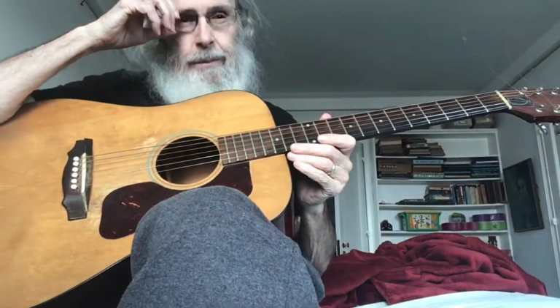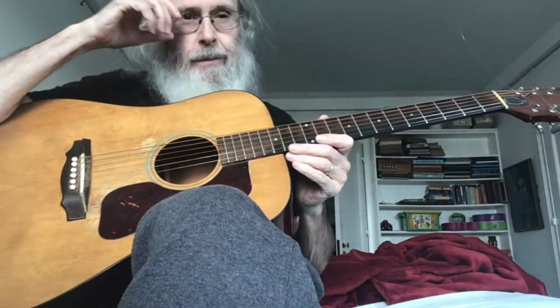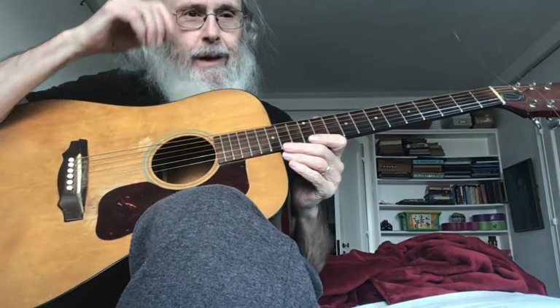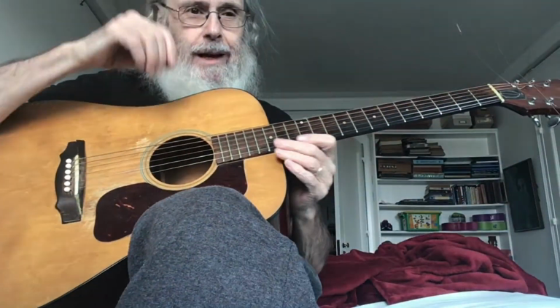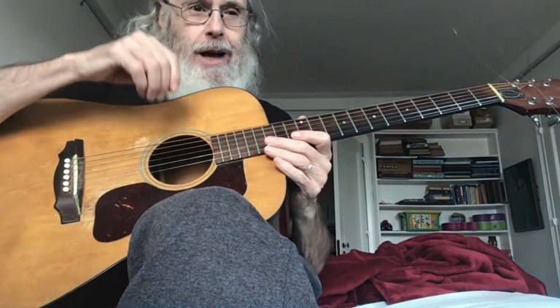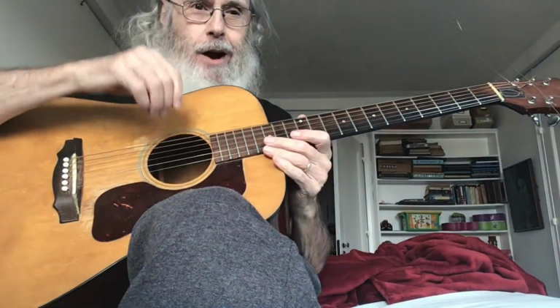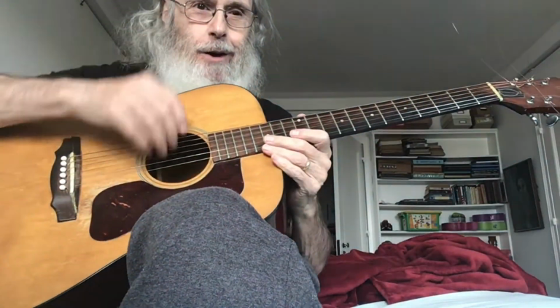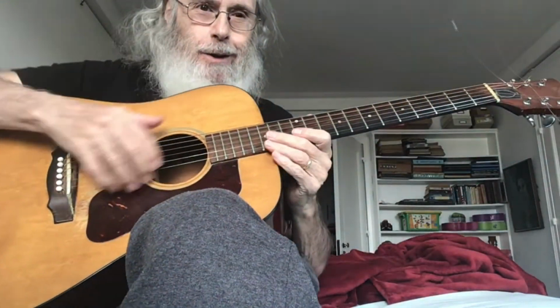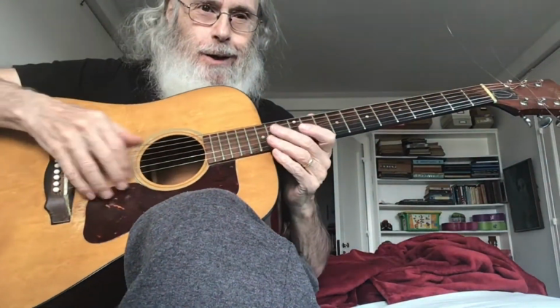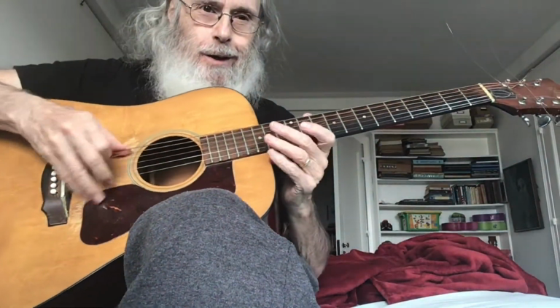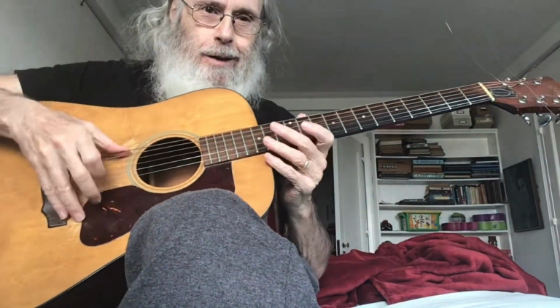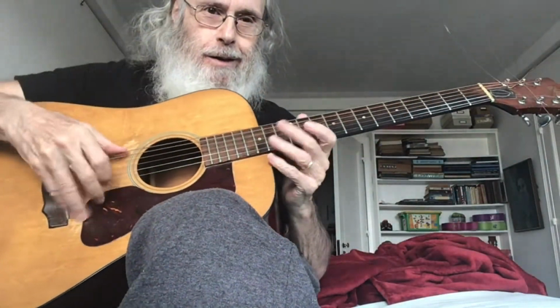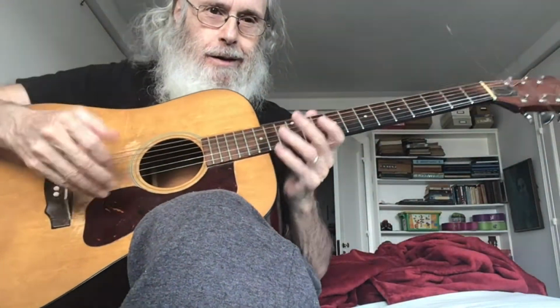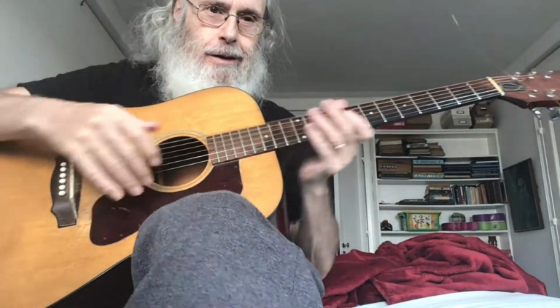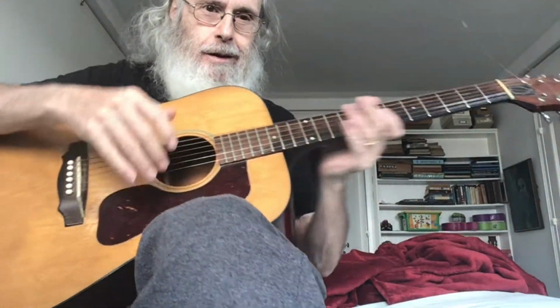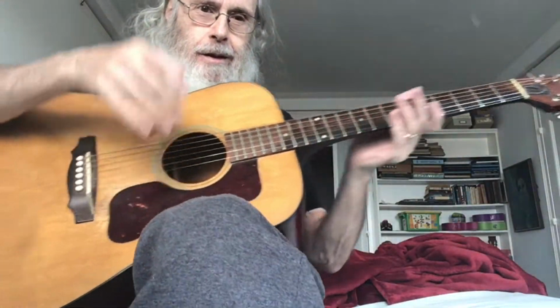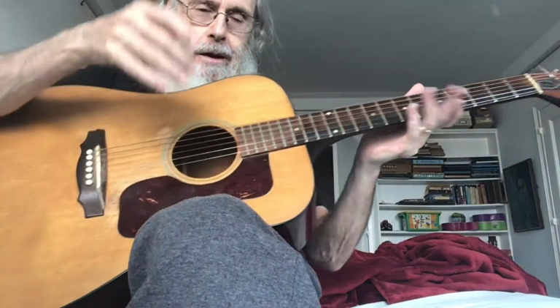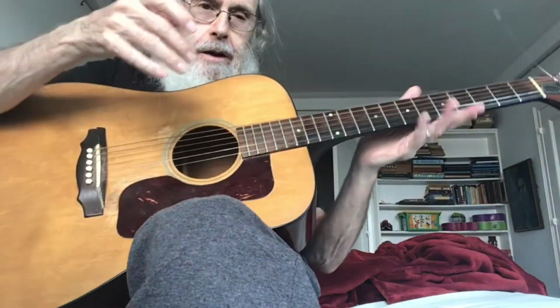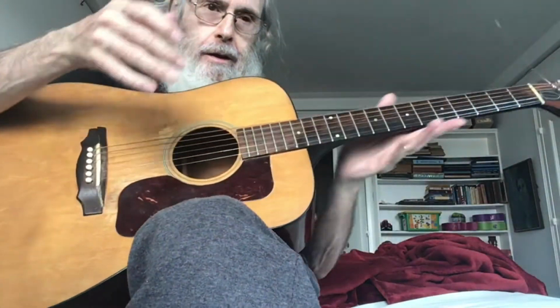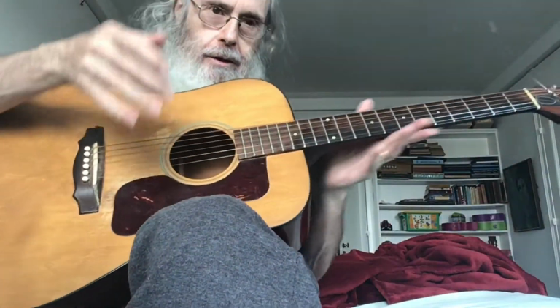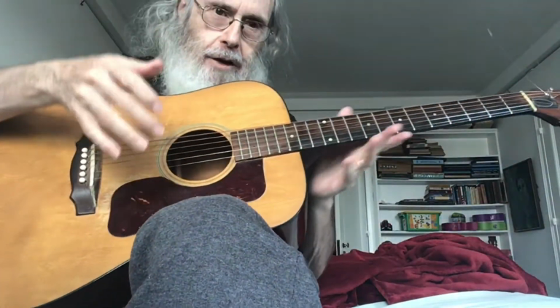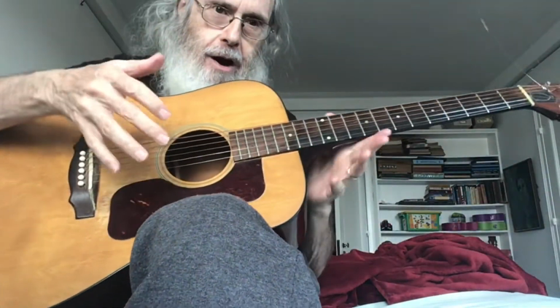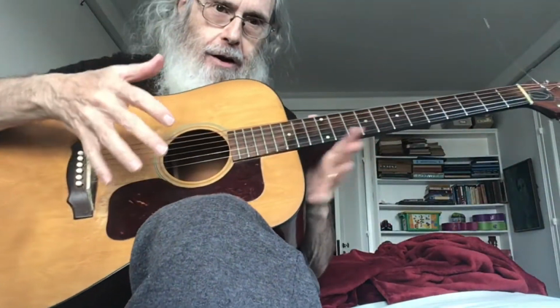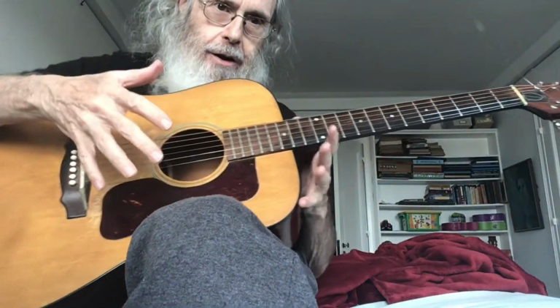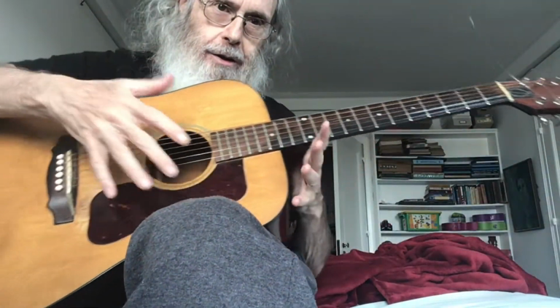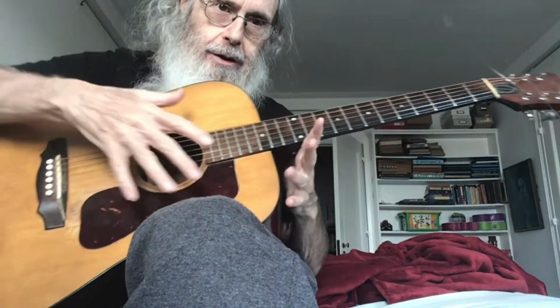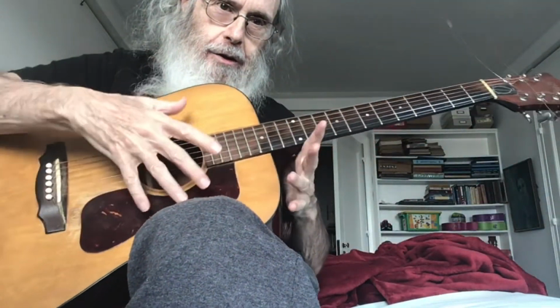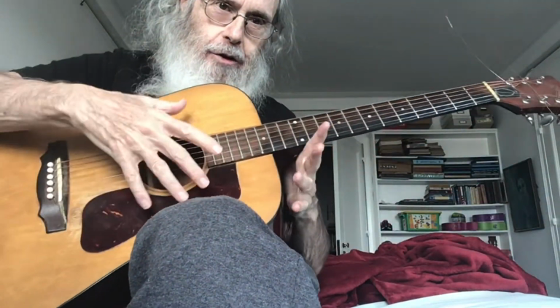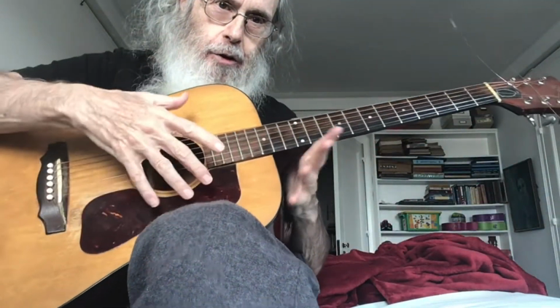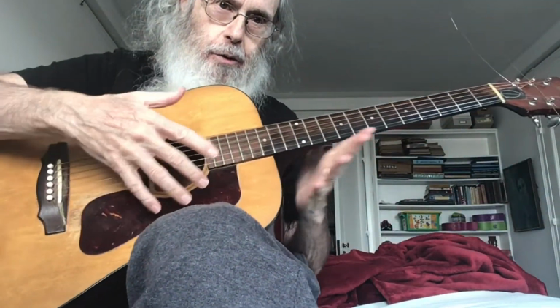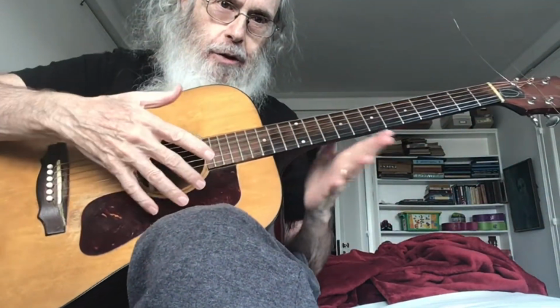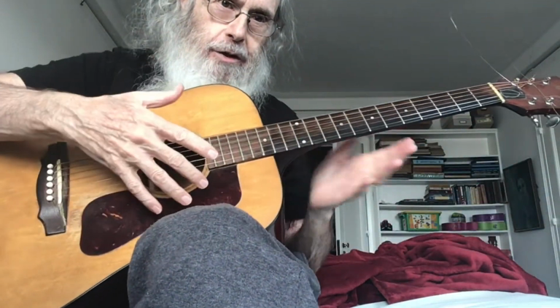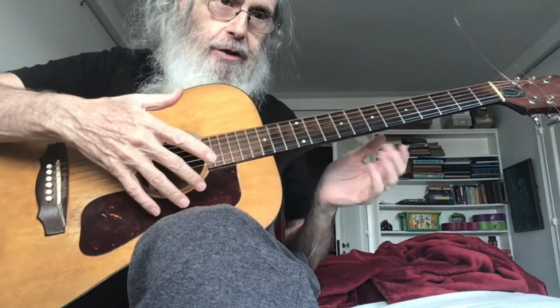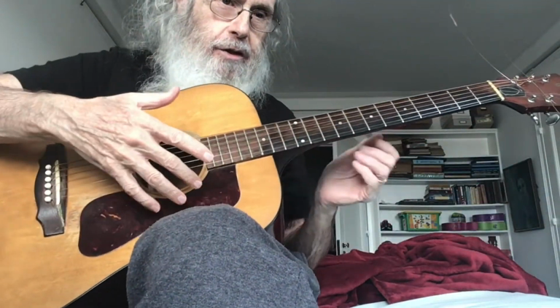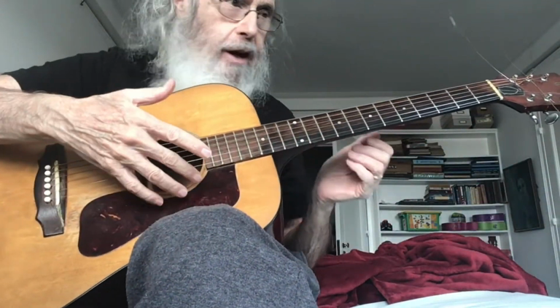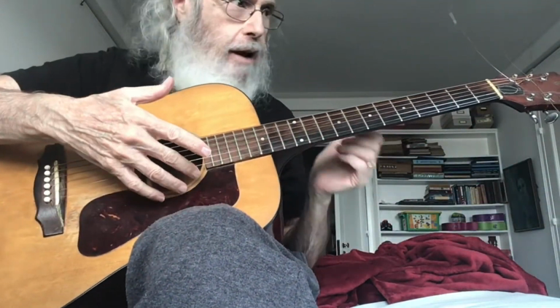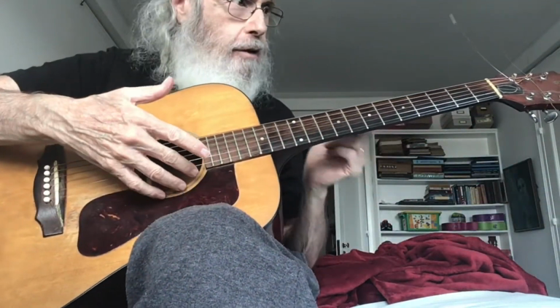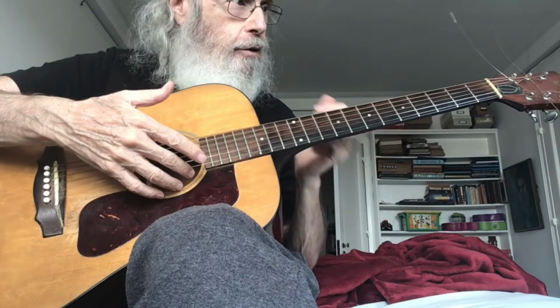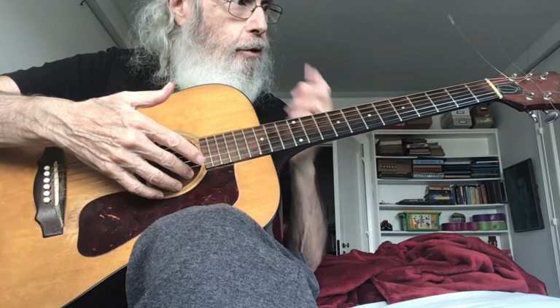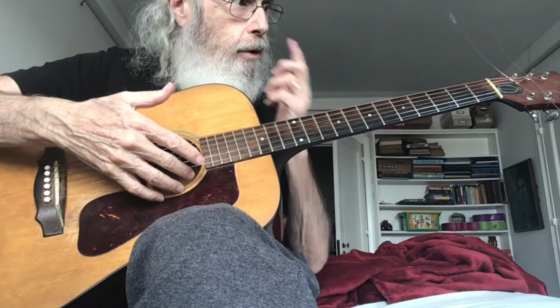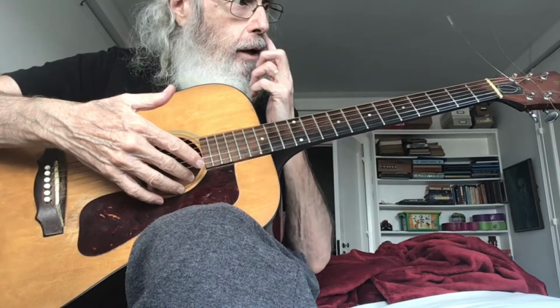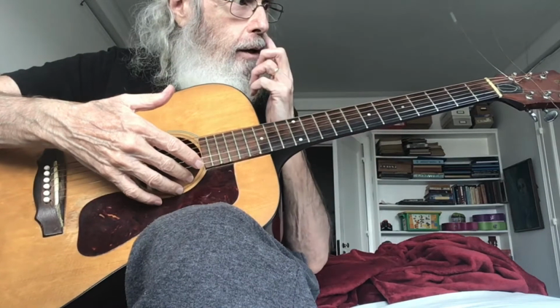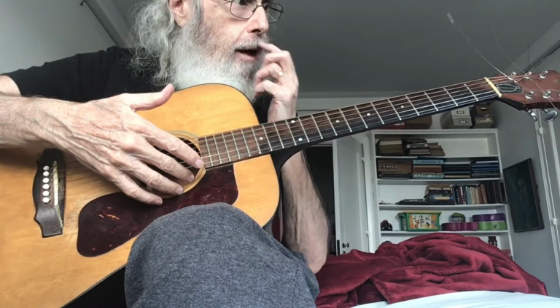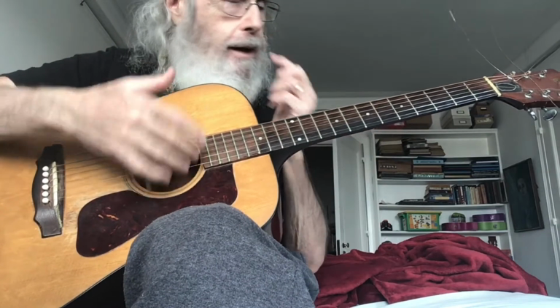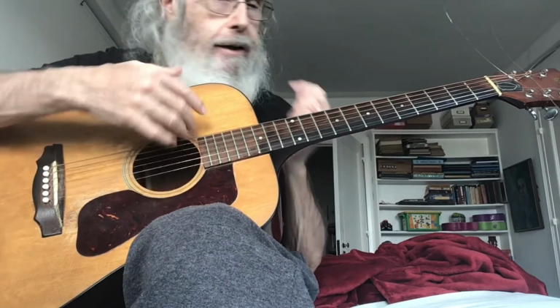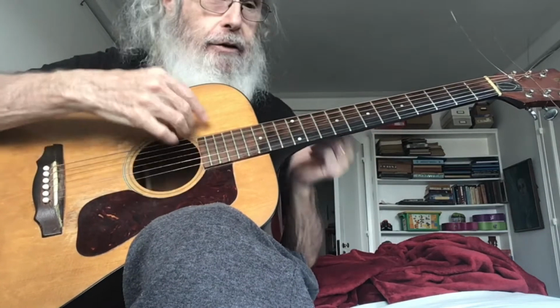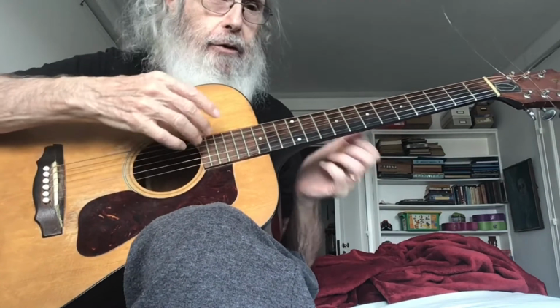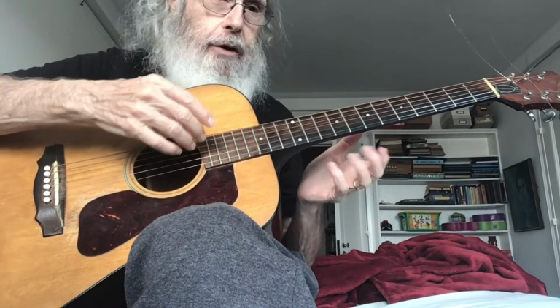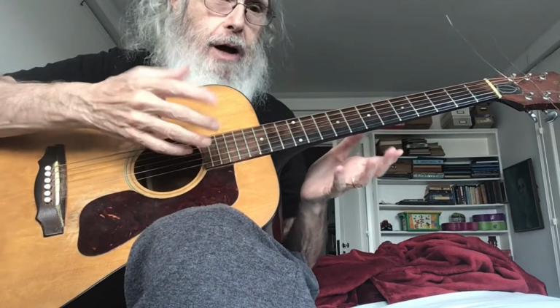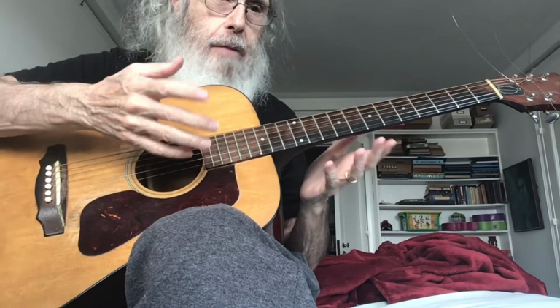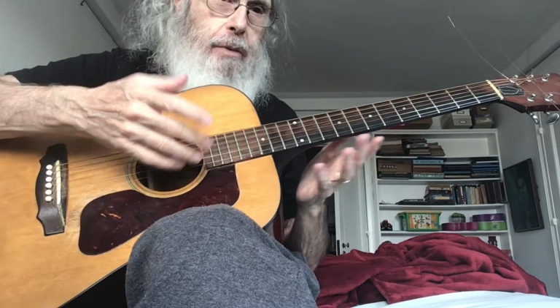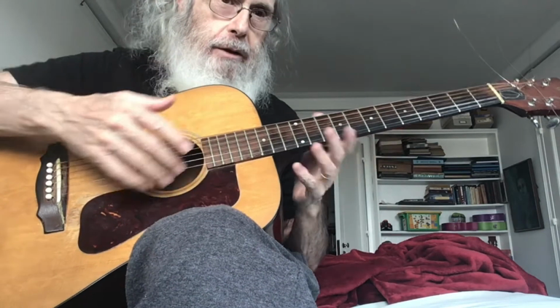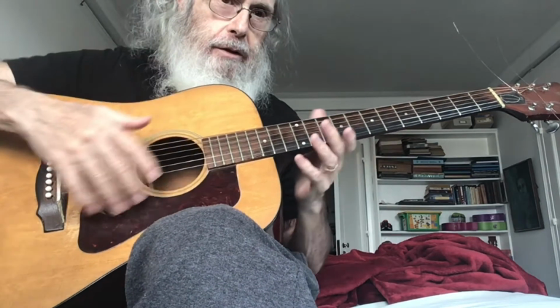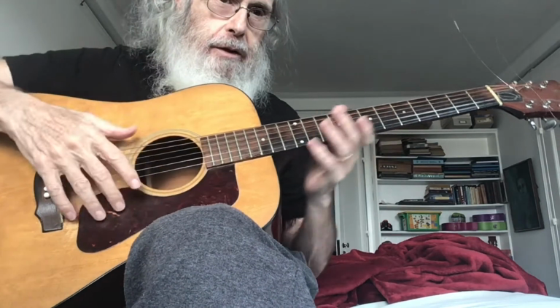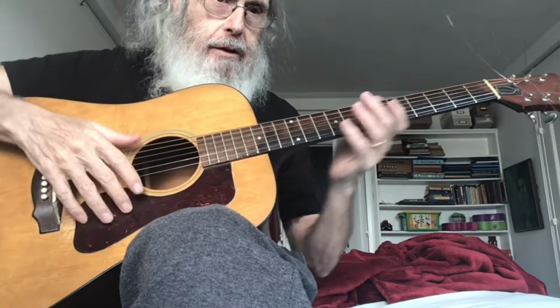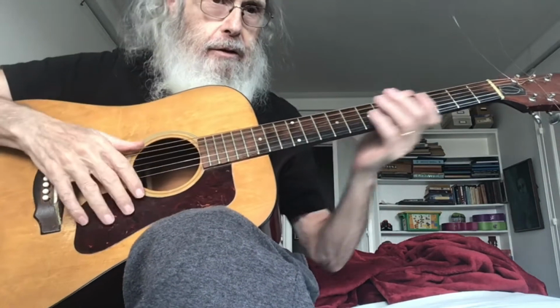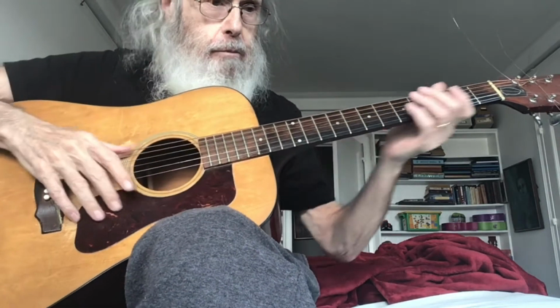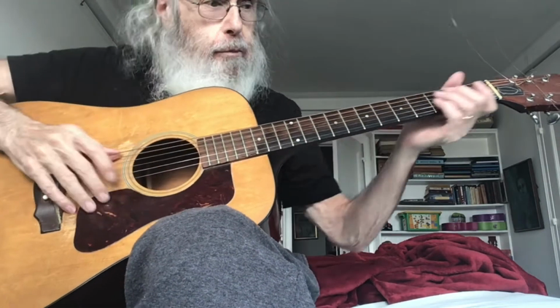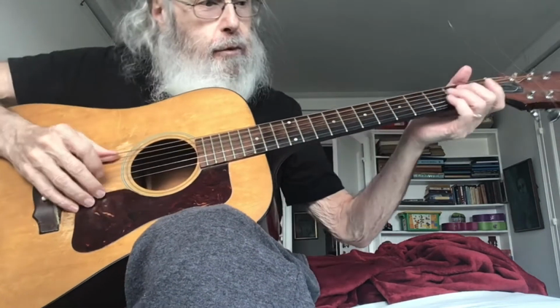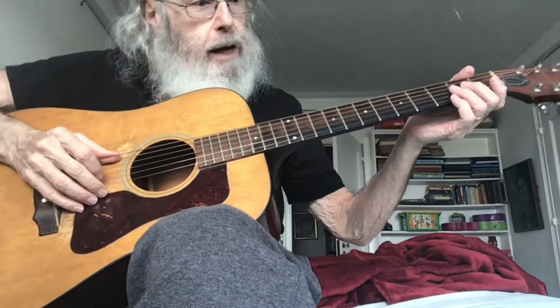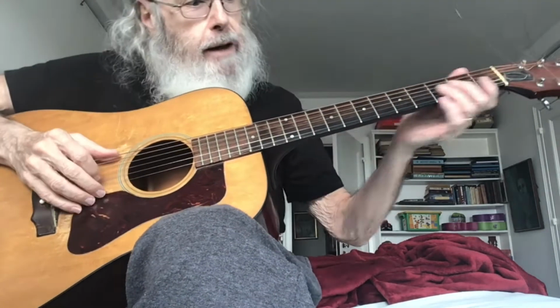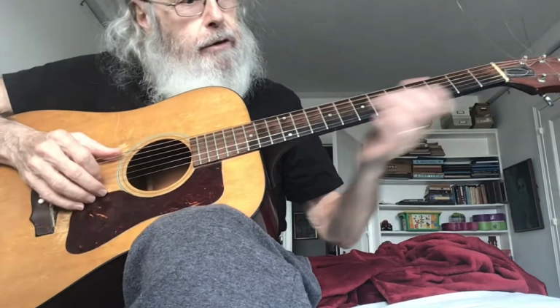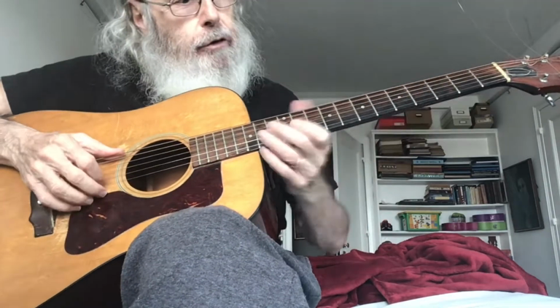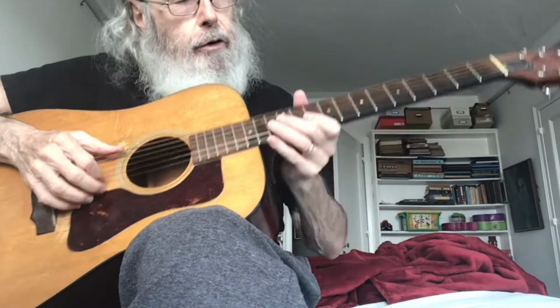Hey y'all, guitar is tuned to standard tuning. I didn't tune it up, but it's standard tuning.